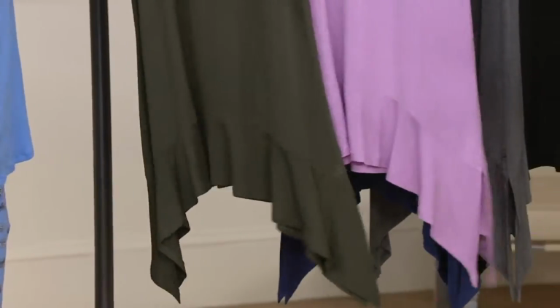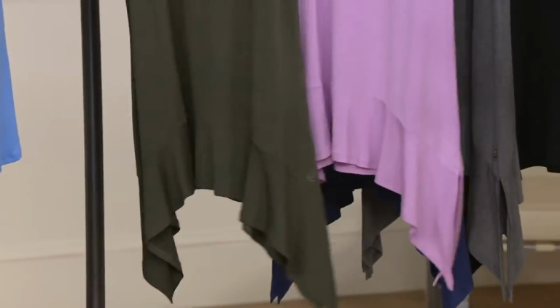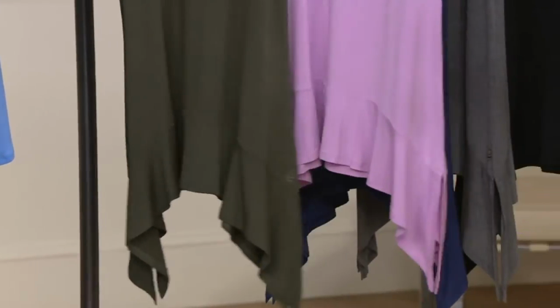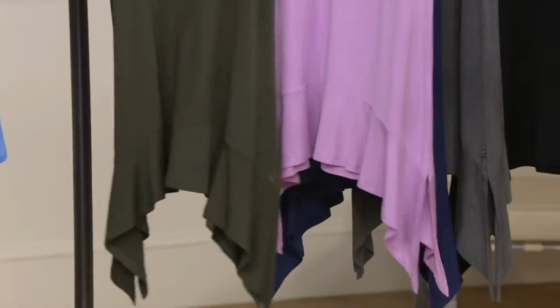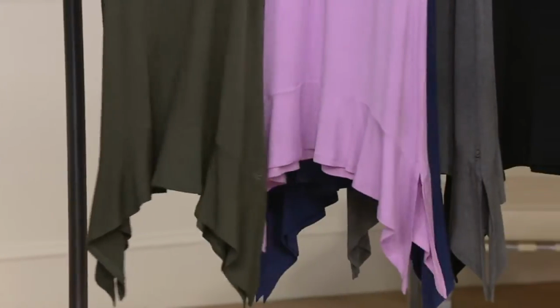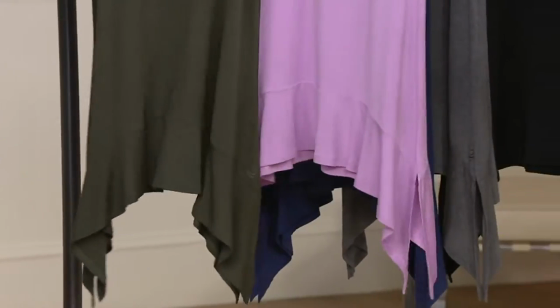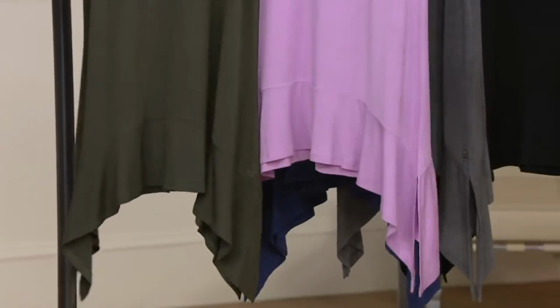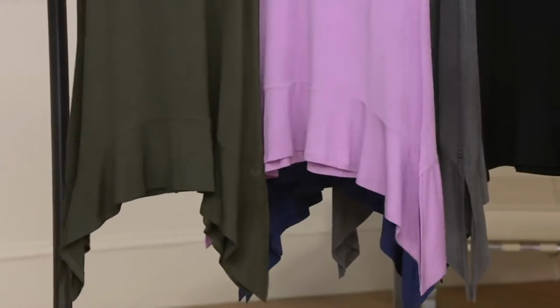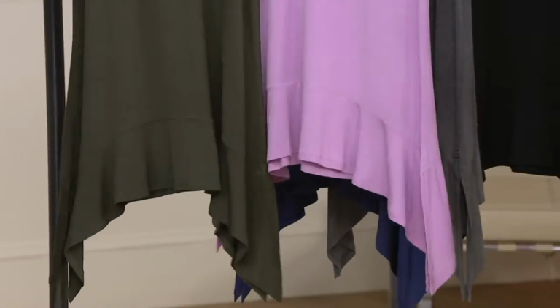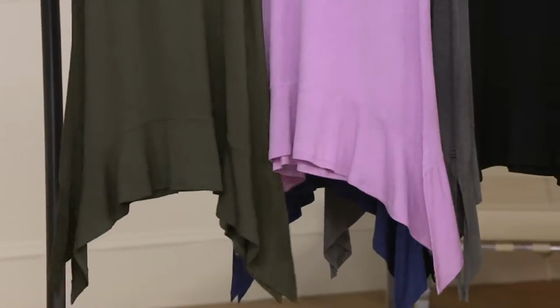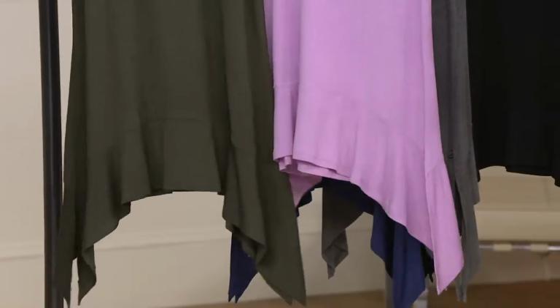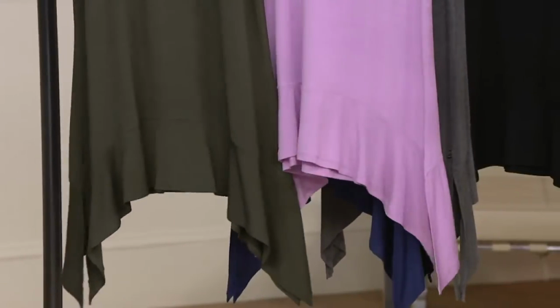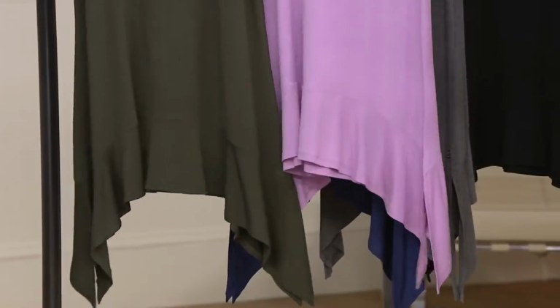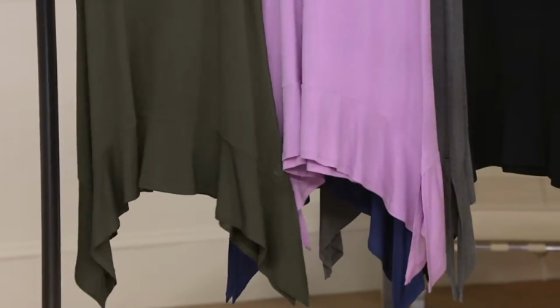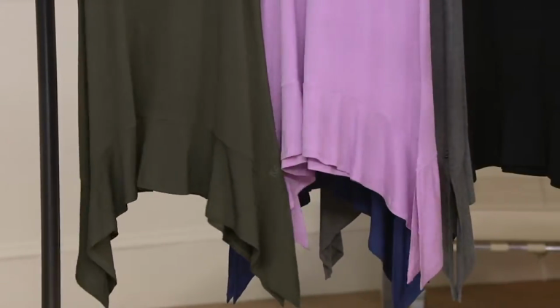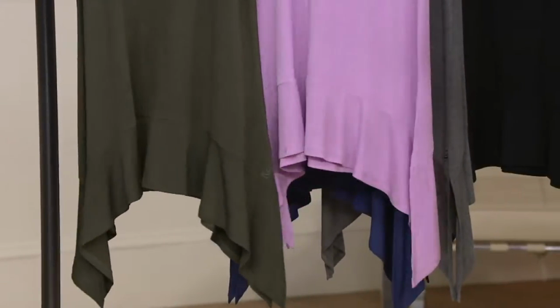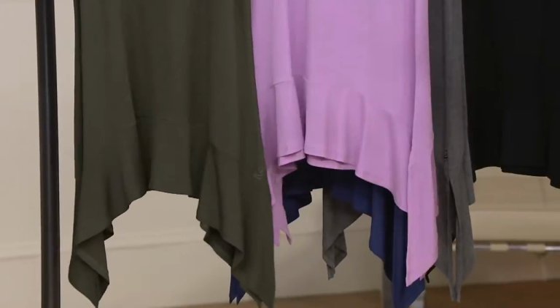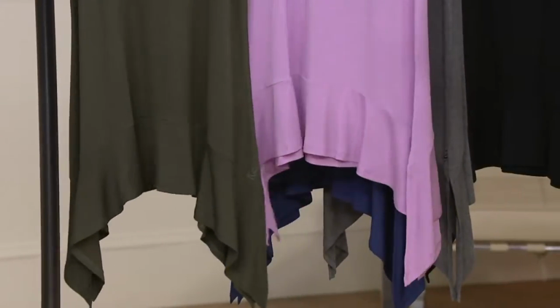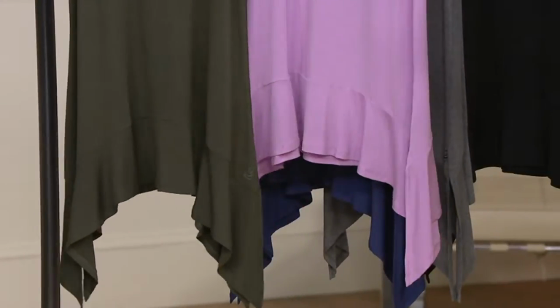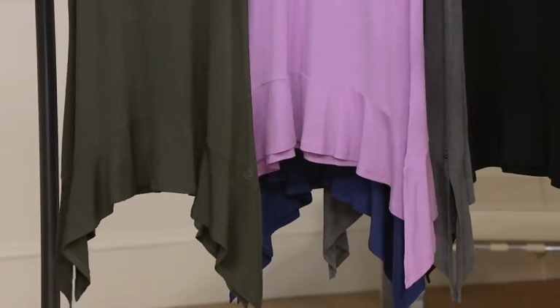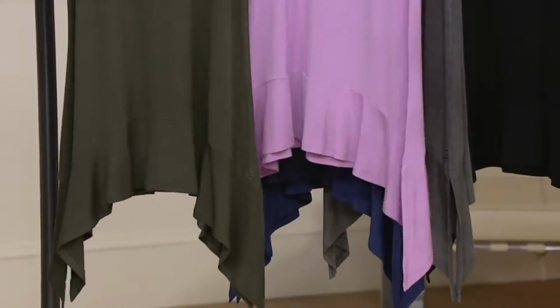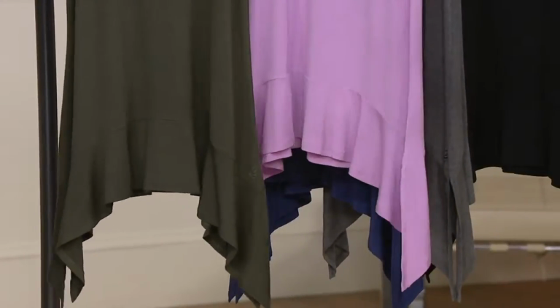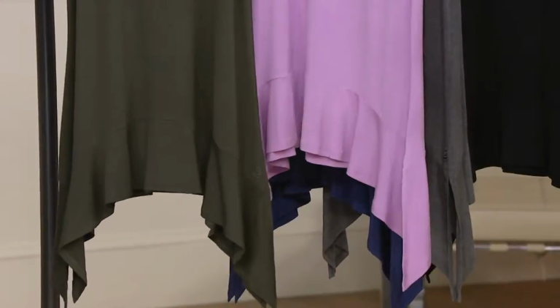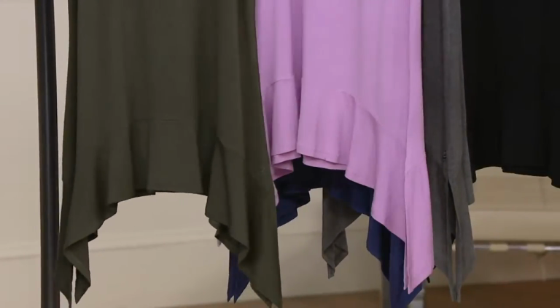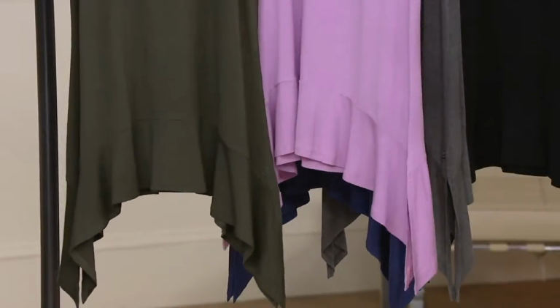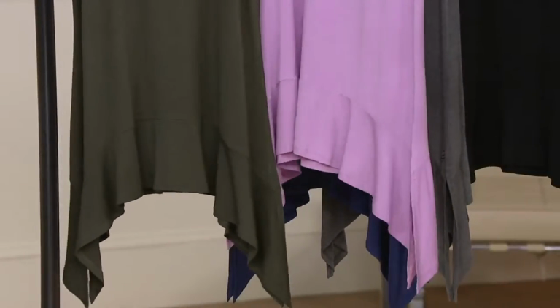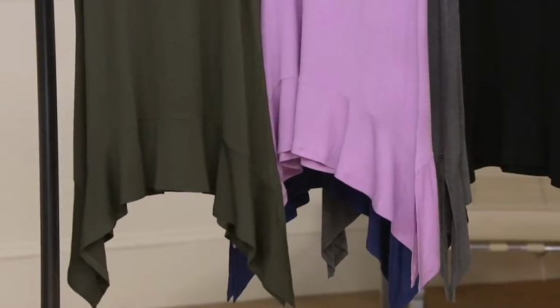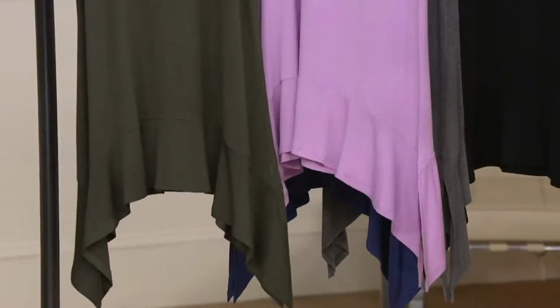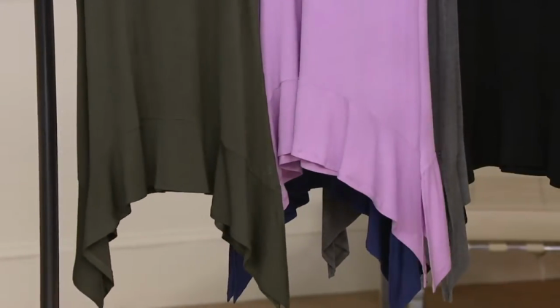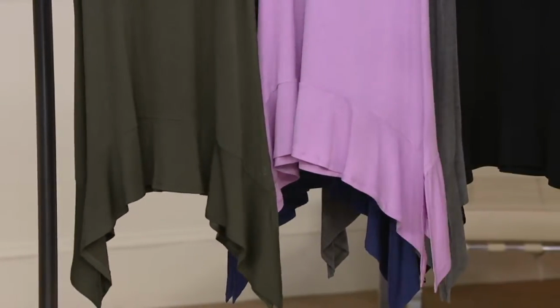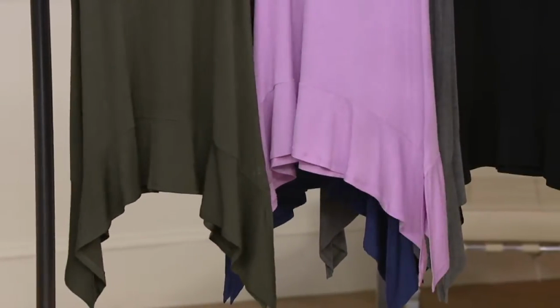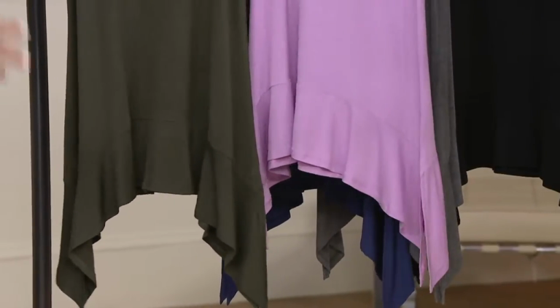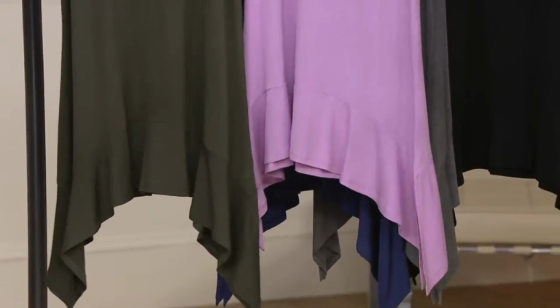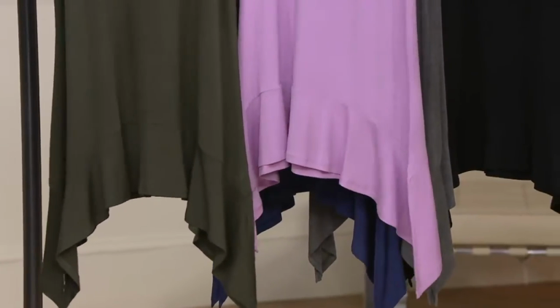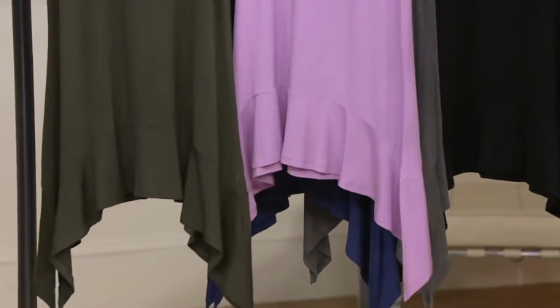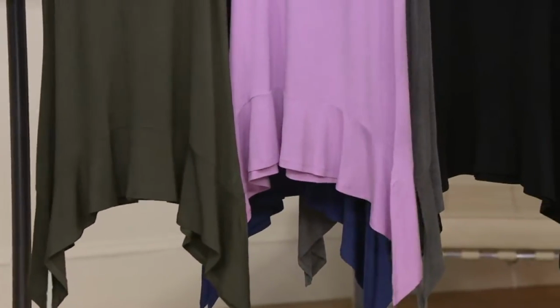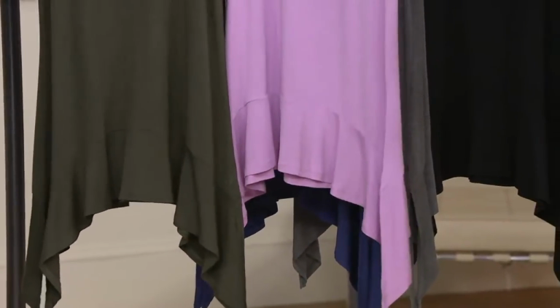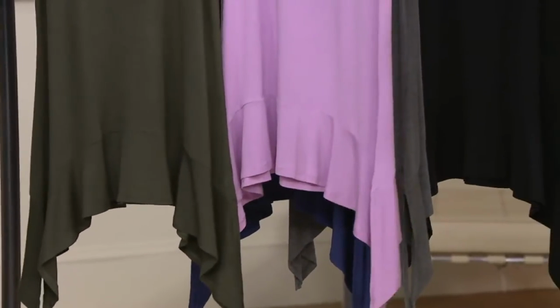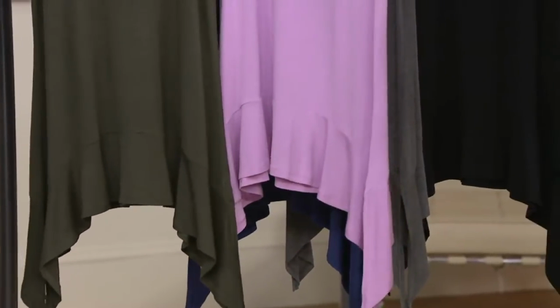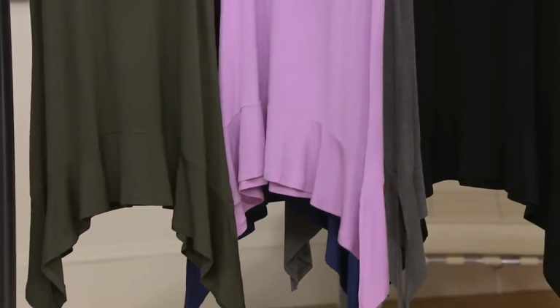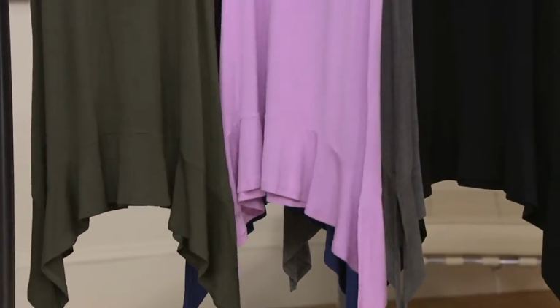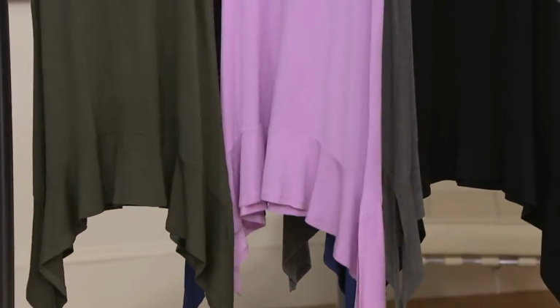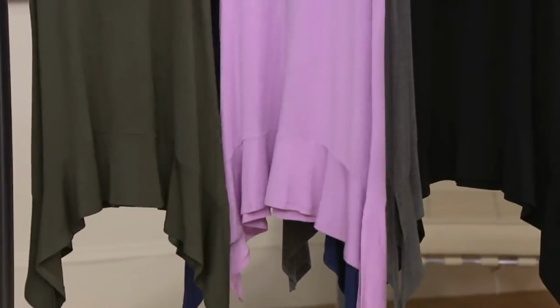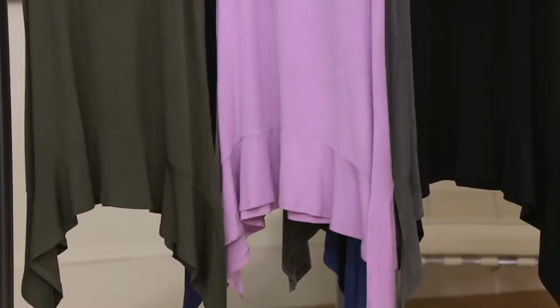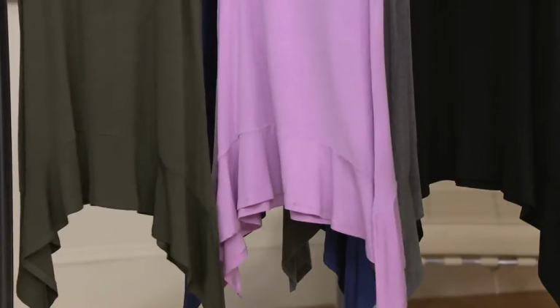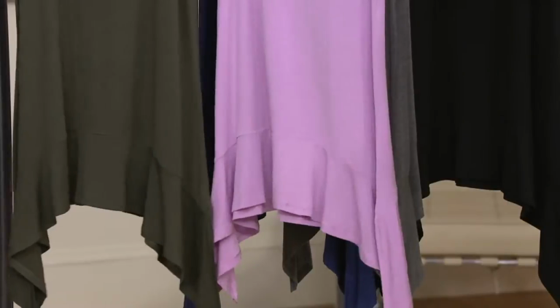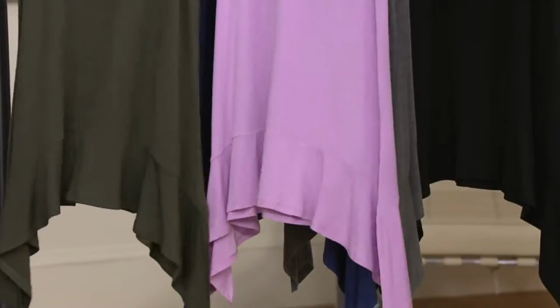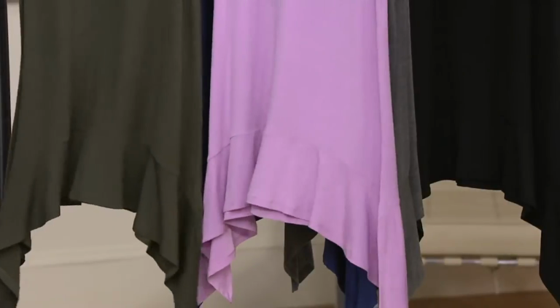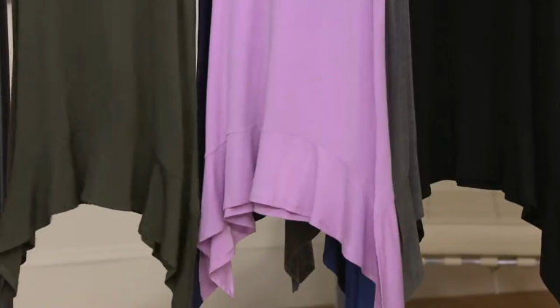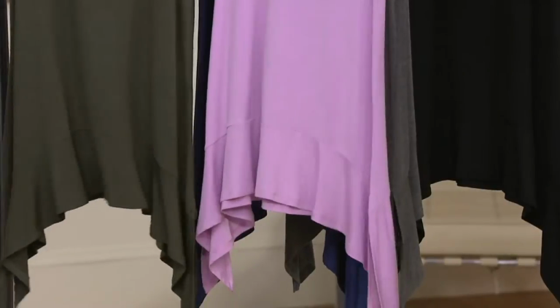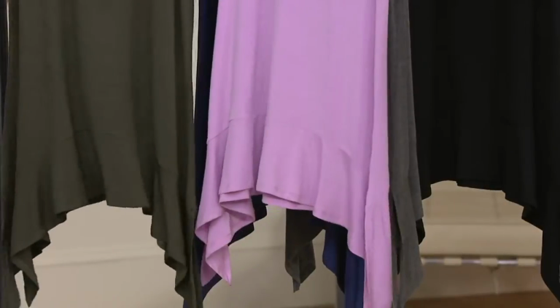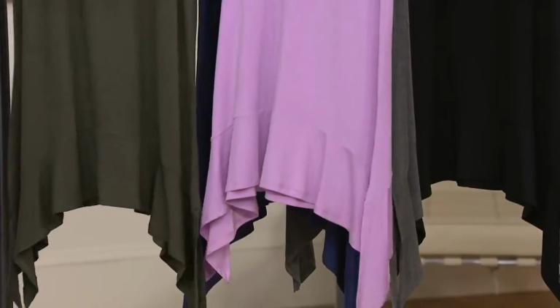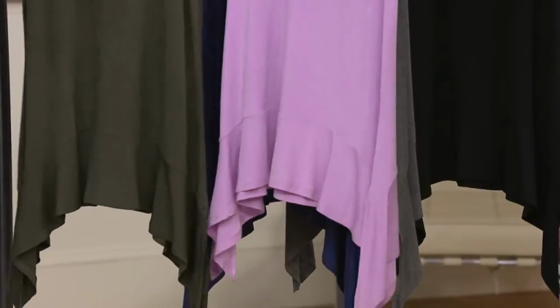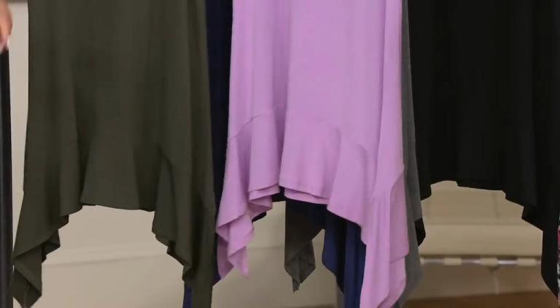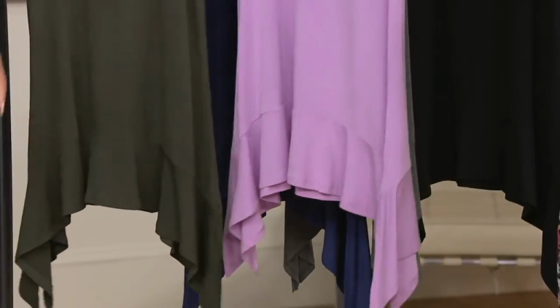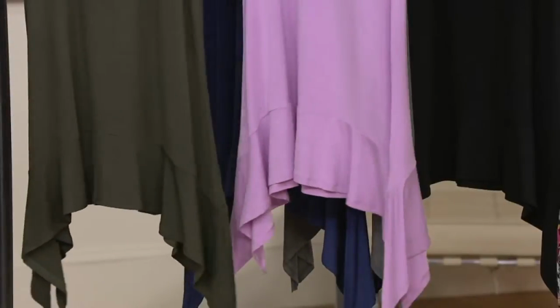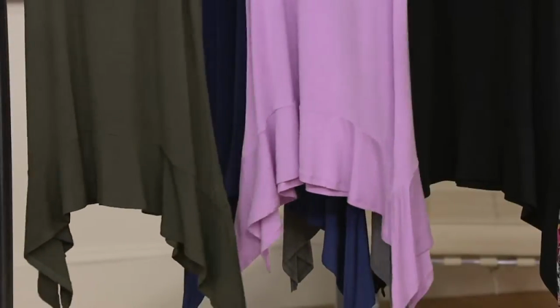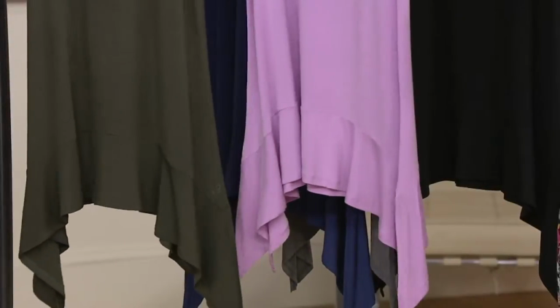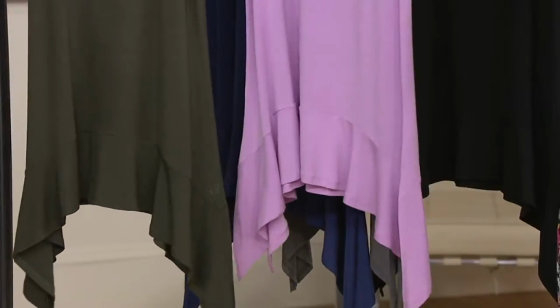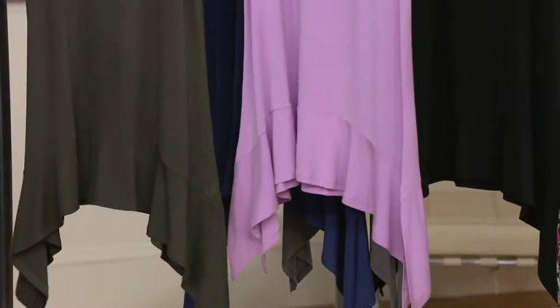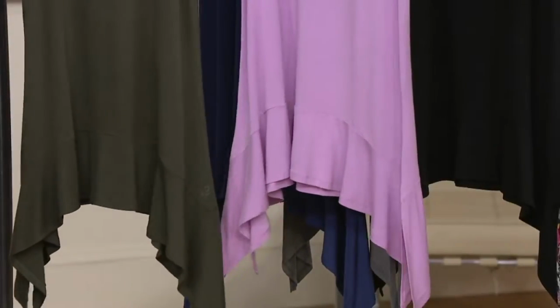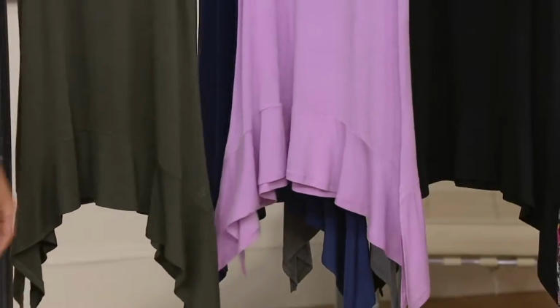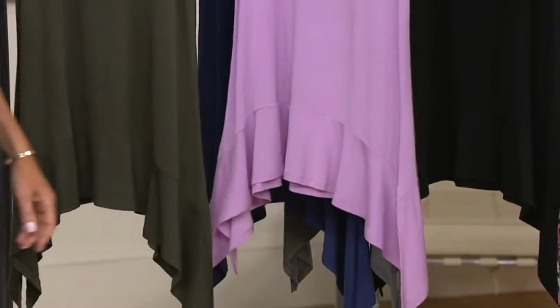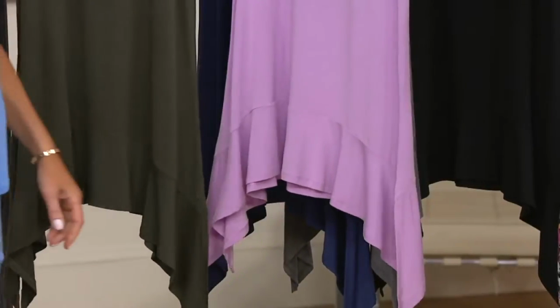Cypress green — is that the one you want? Okay. The lilac, it's called Pretty Lilac. At least the models get to go off the set for 30 seconds and order something.